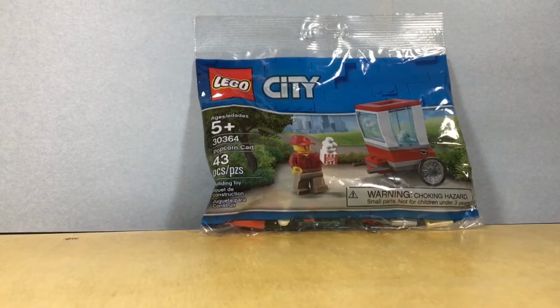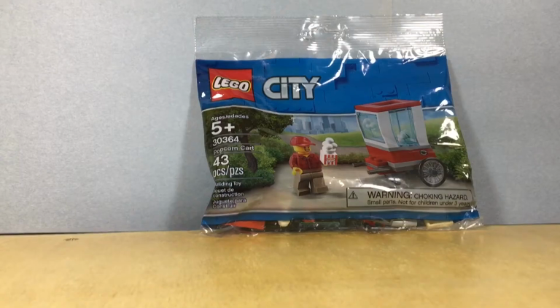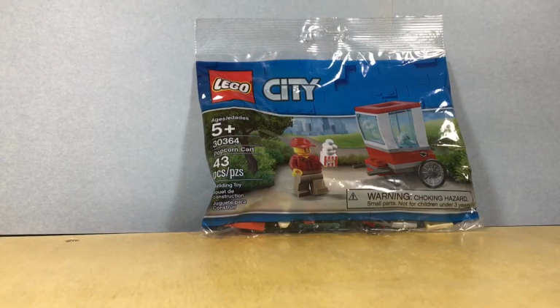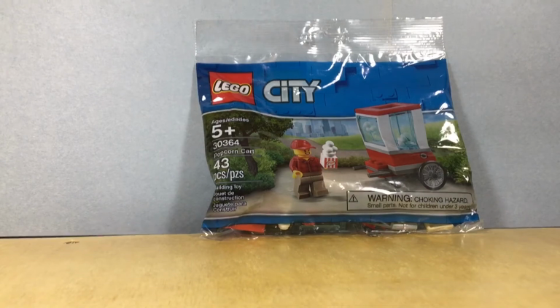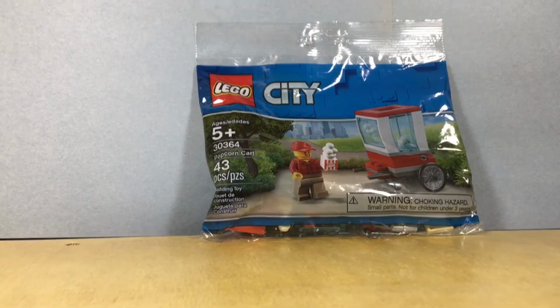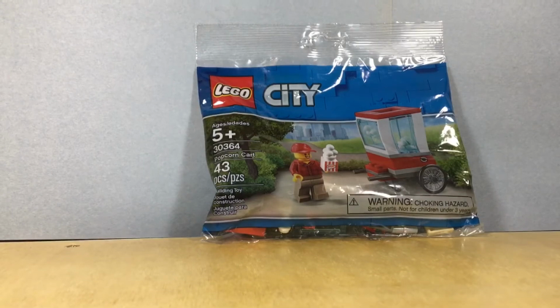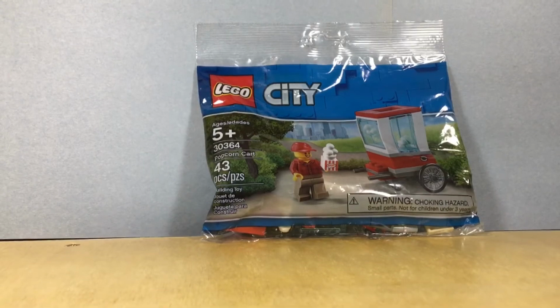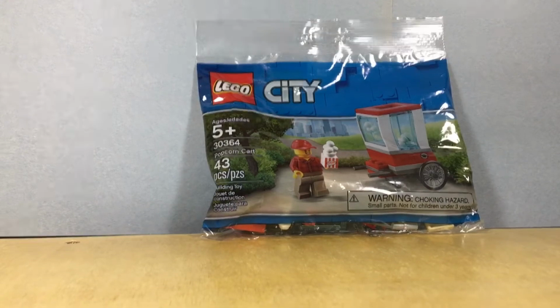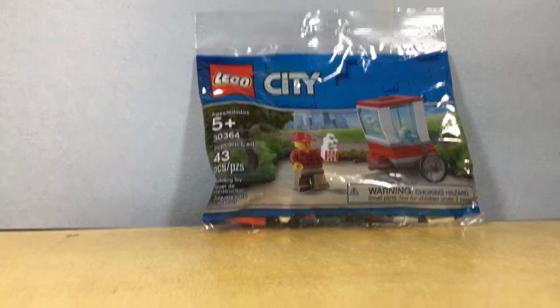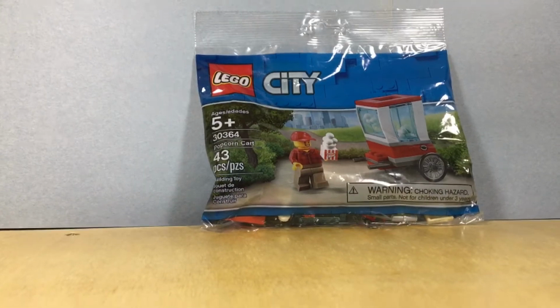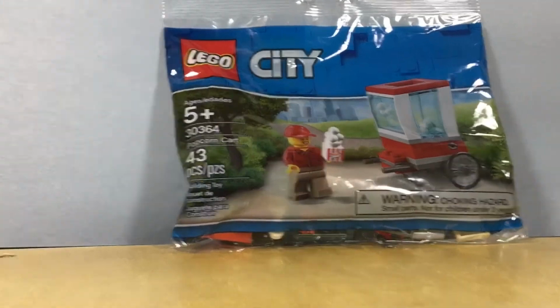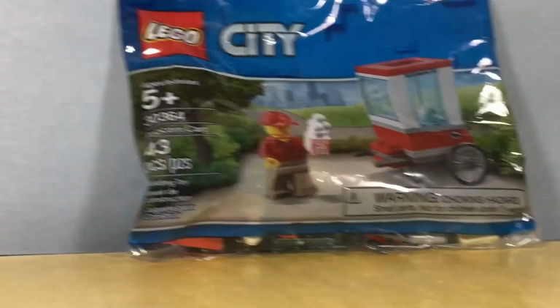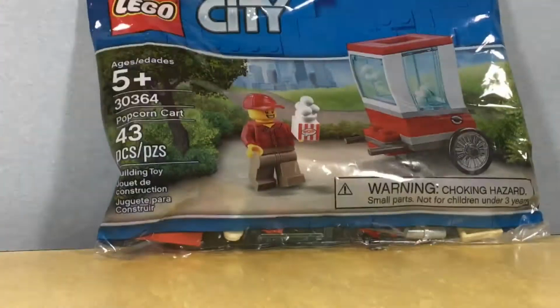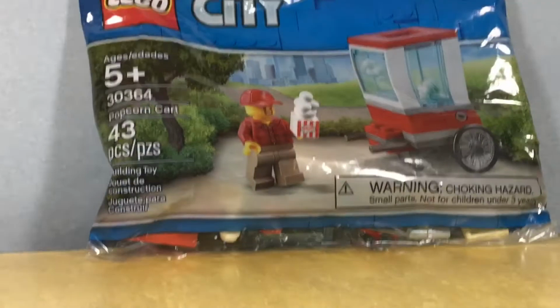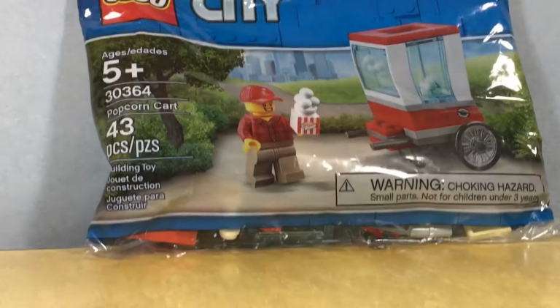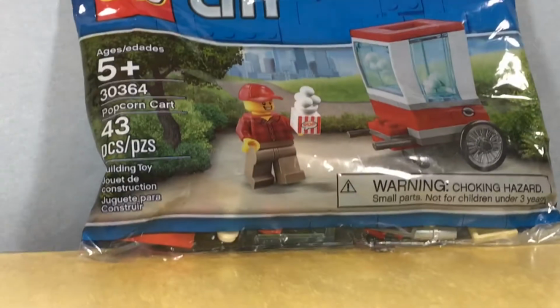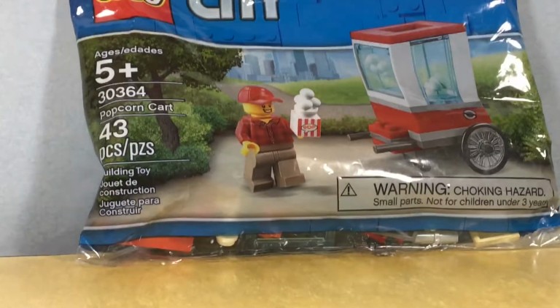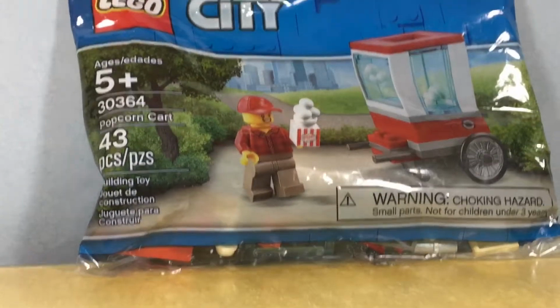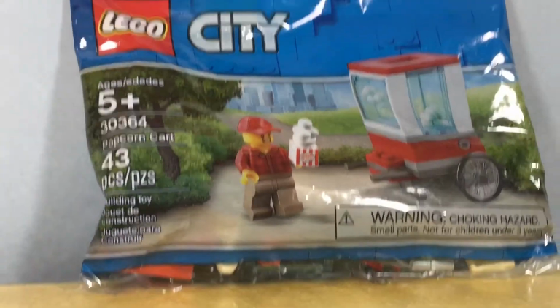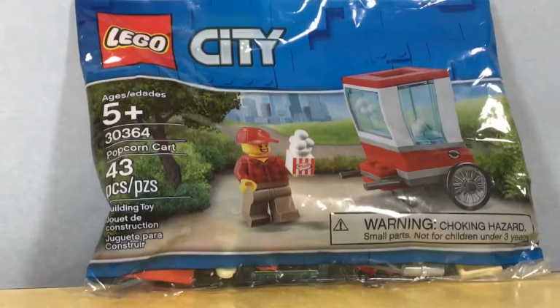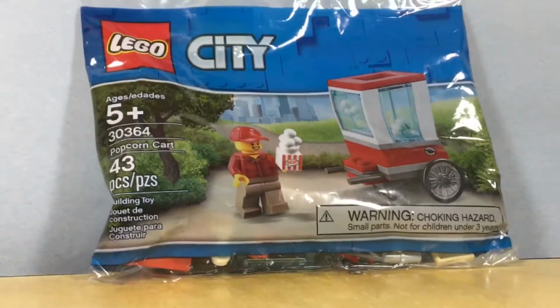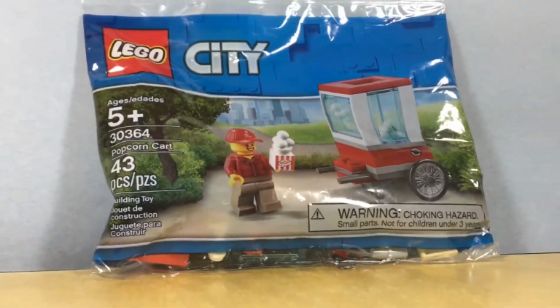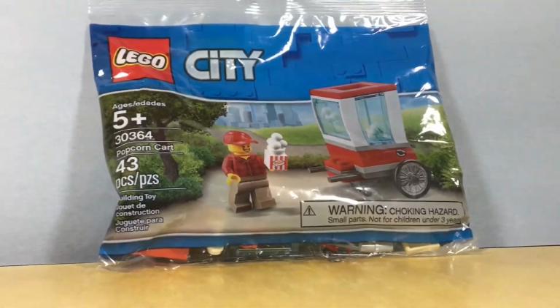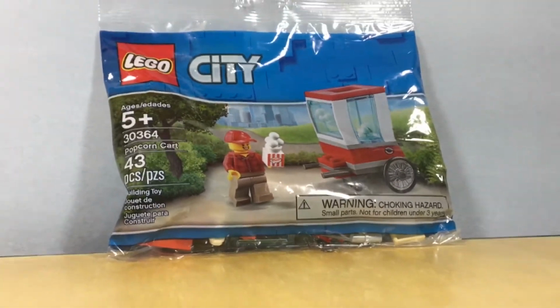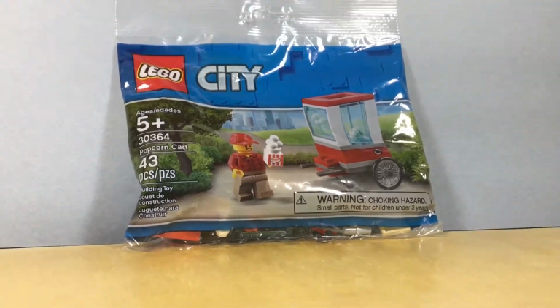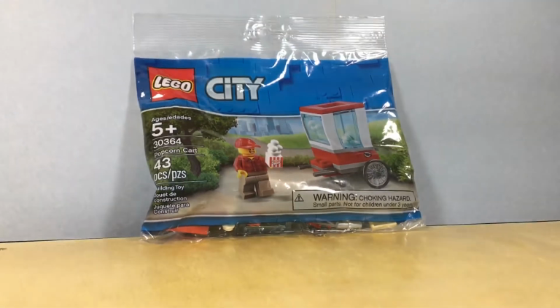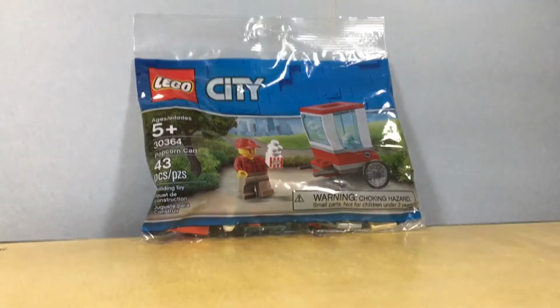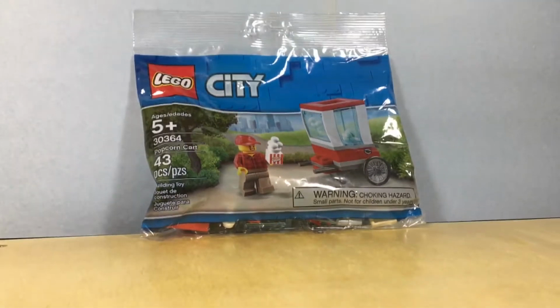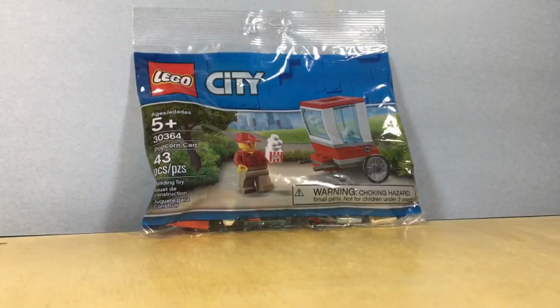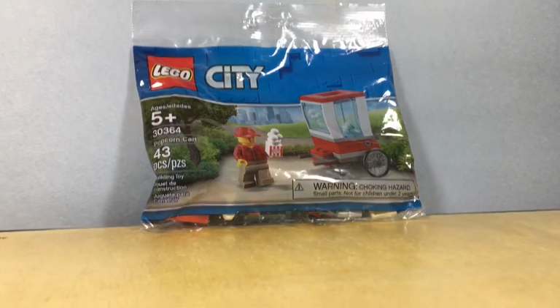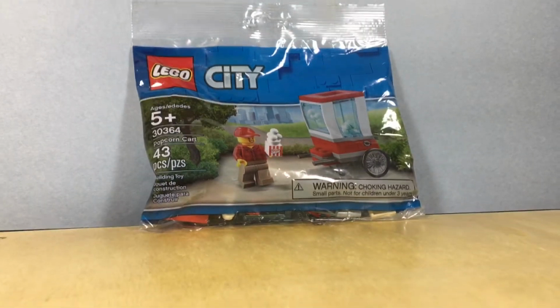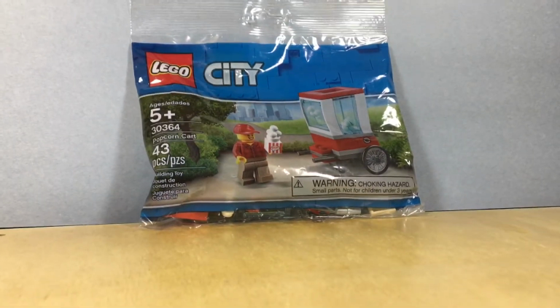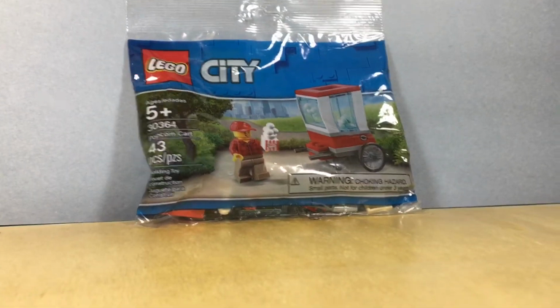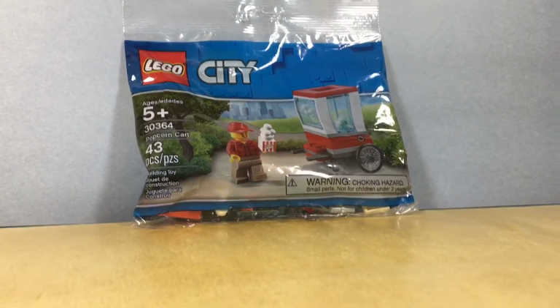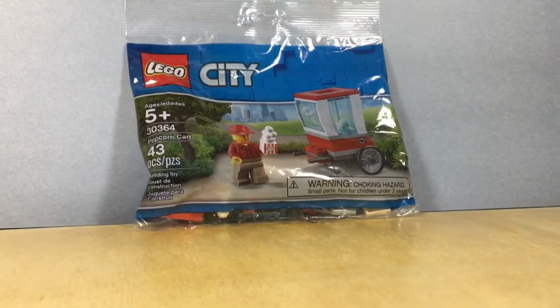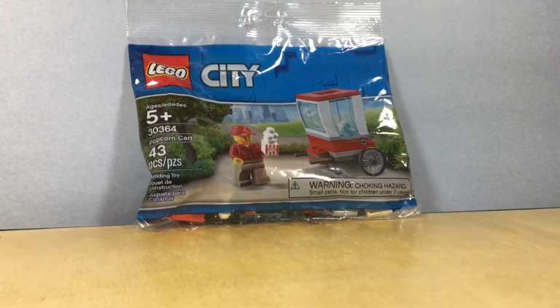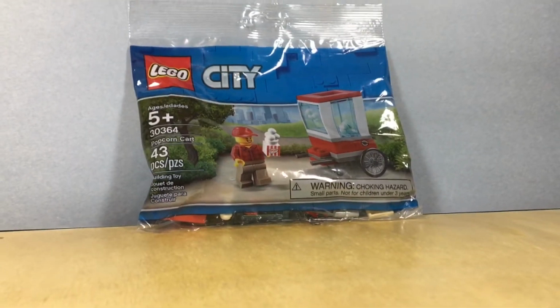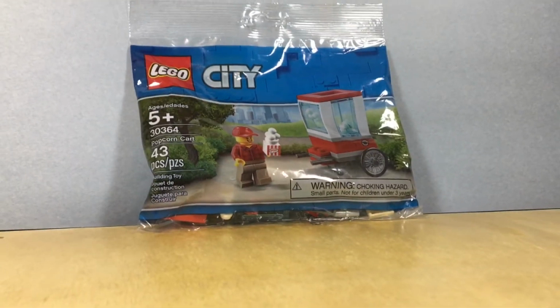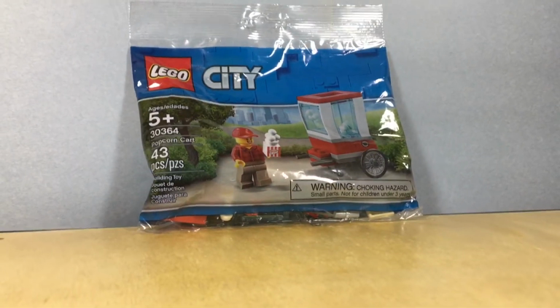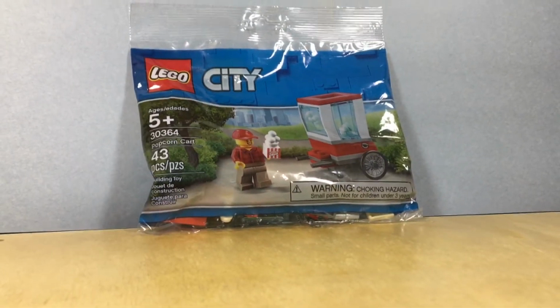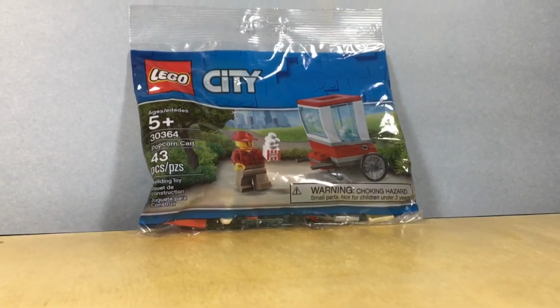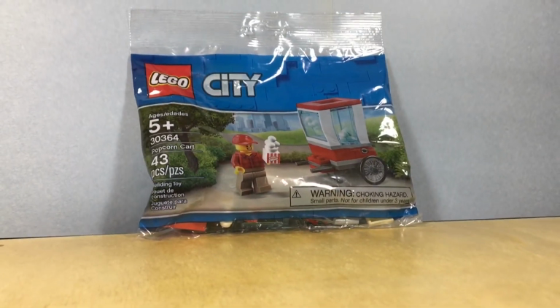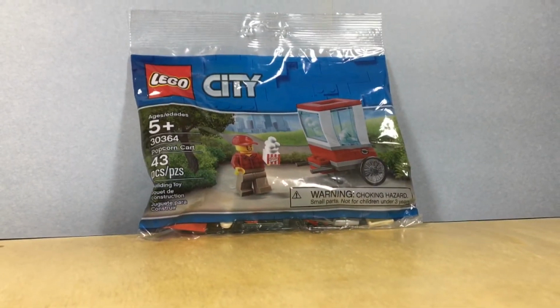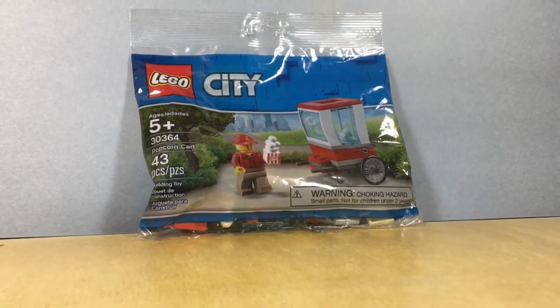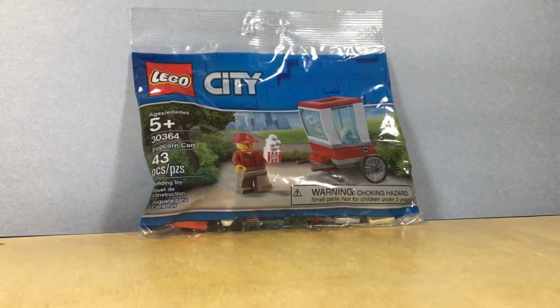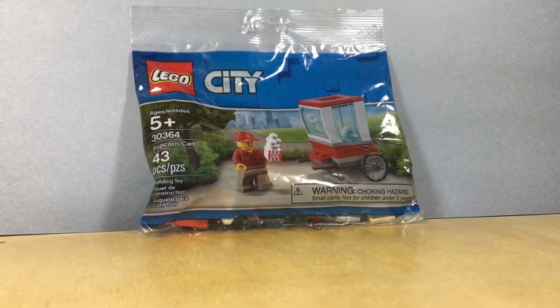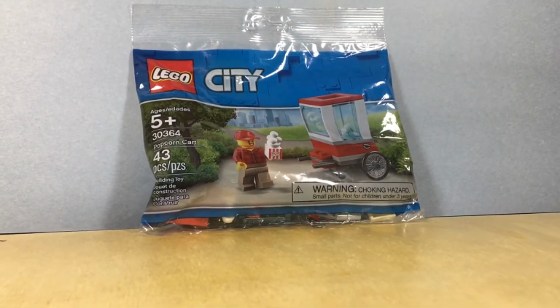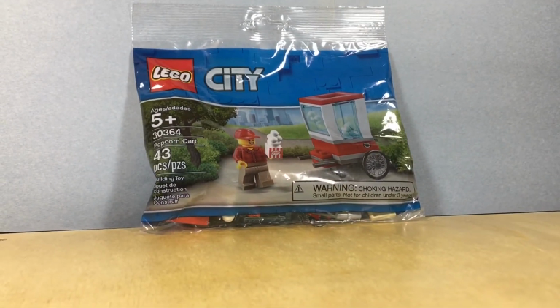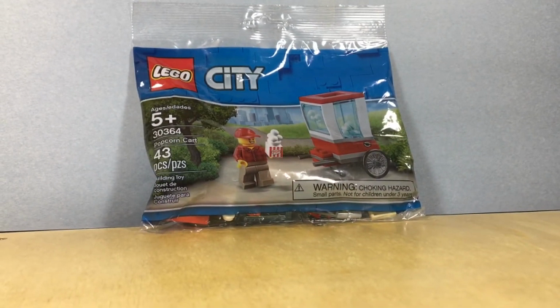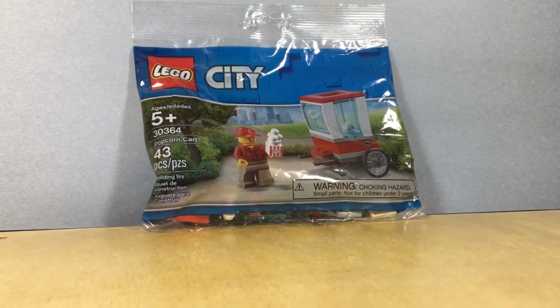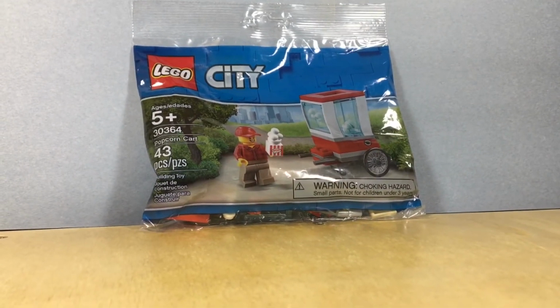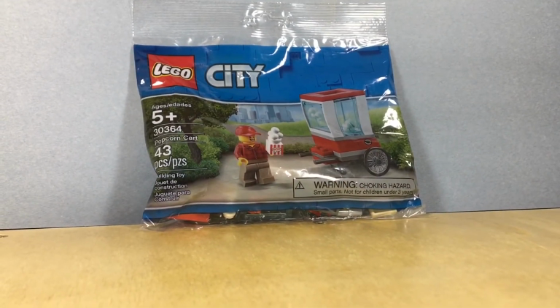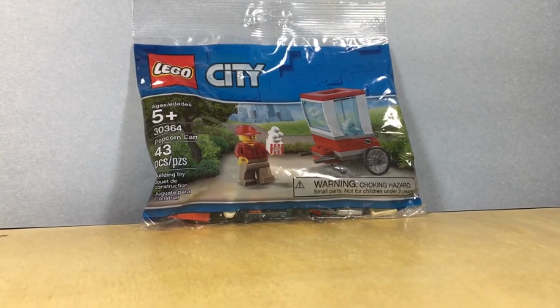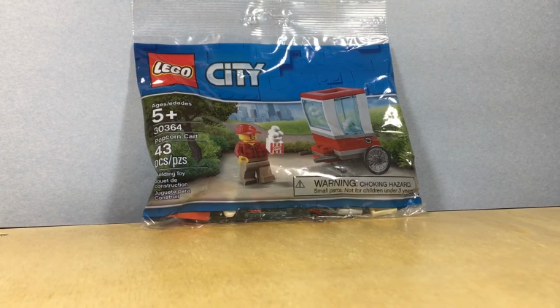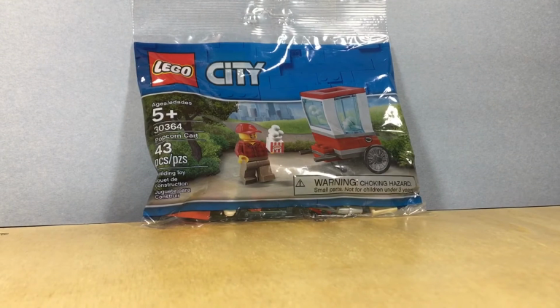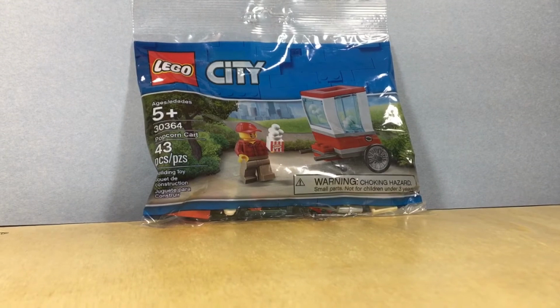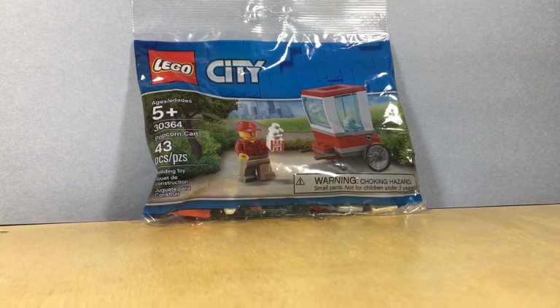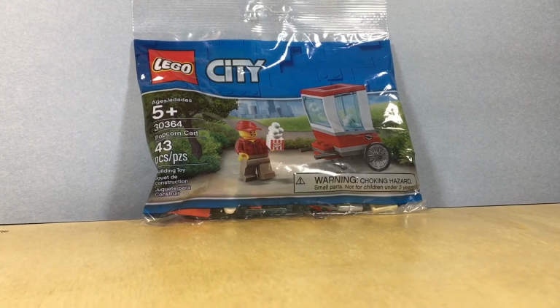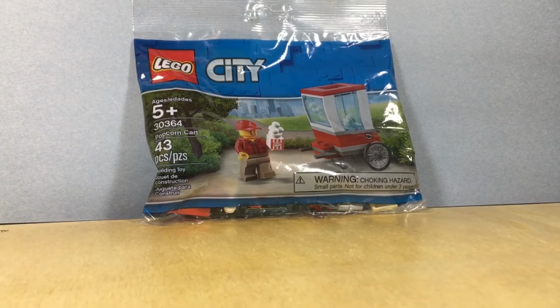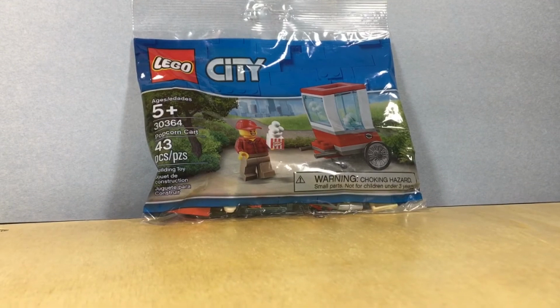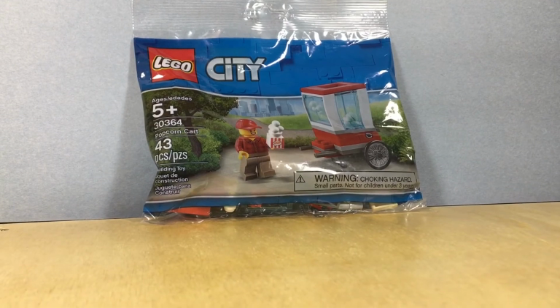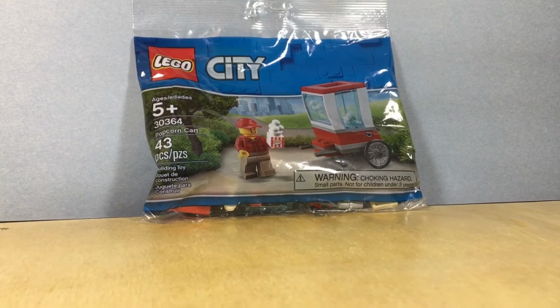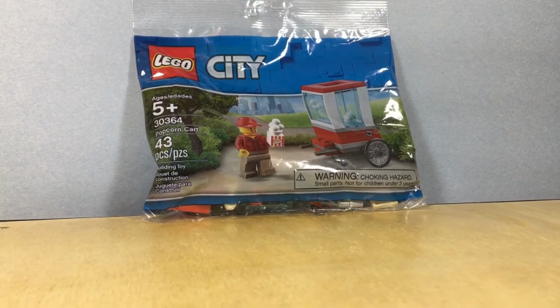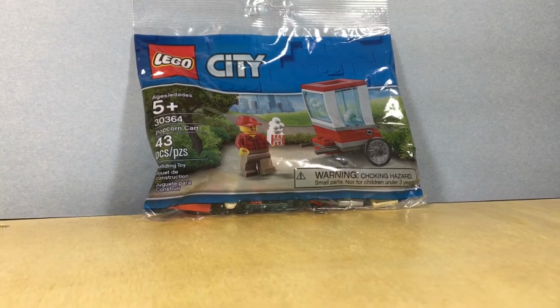I got the popcorn cart, which I have wanted for a very long time. Walmart exclusive. Really cool.